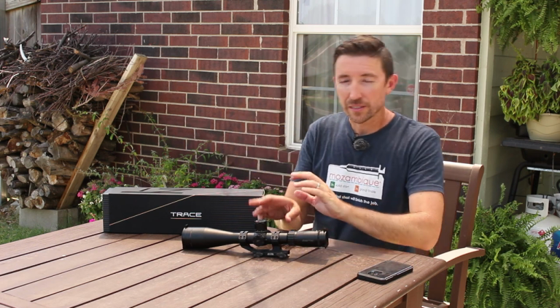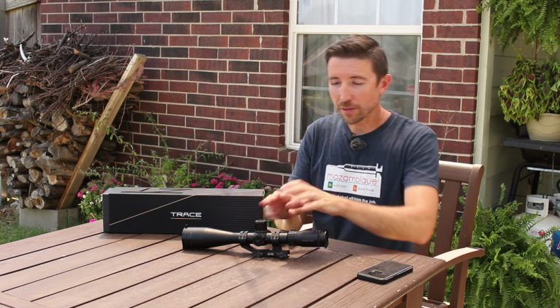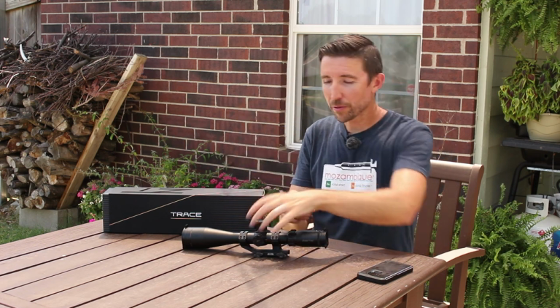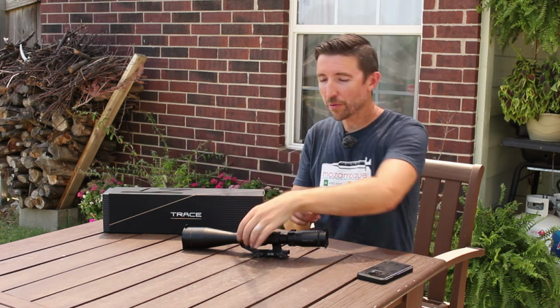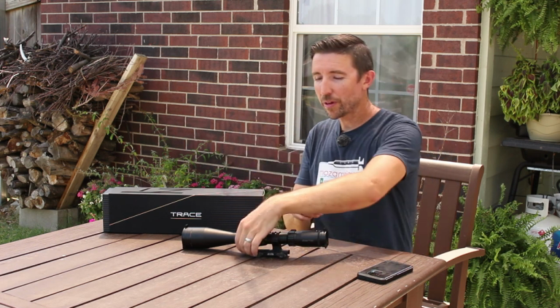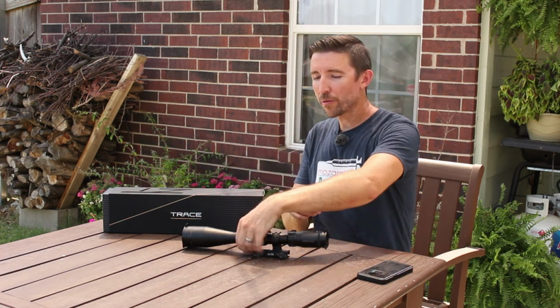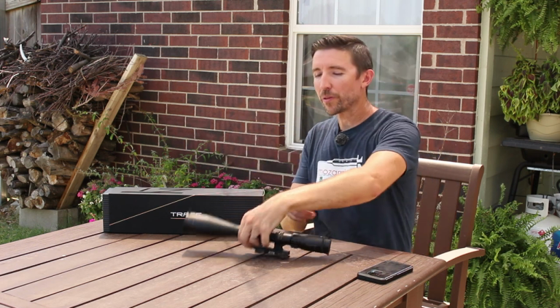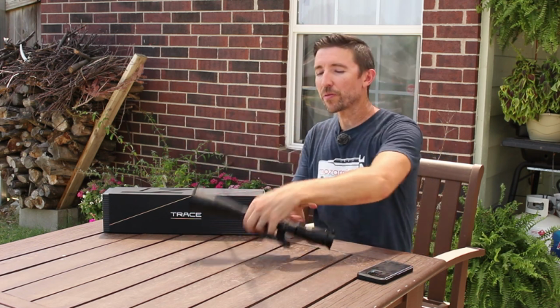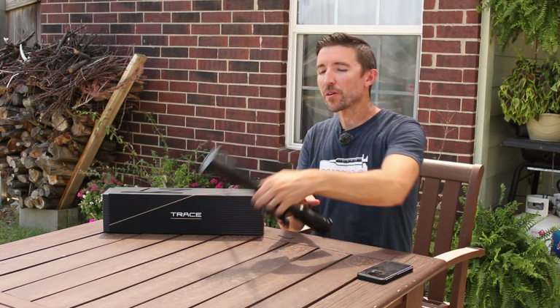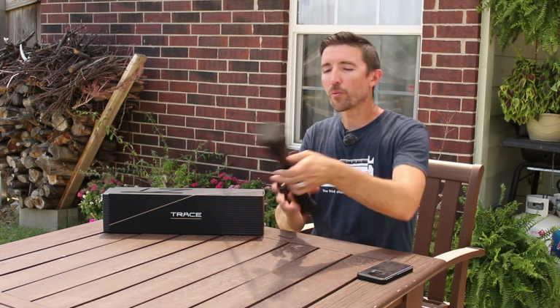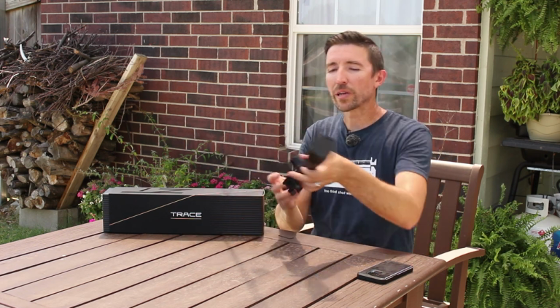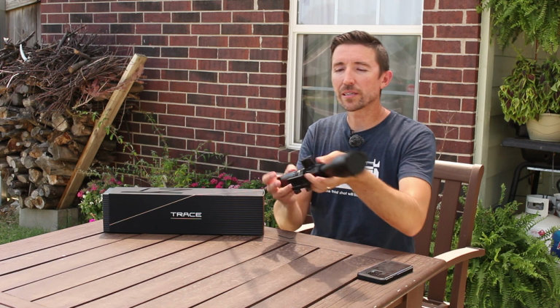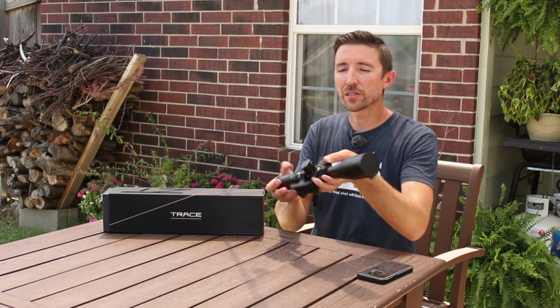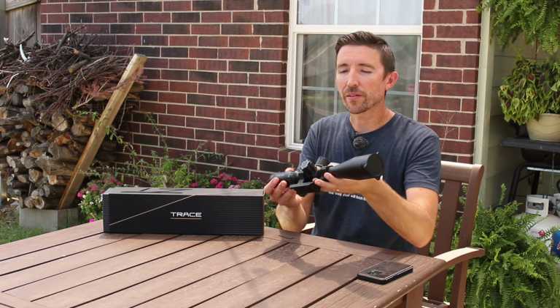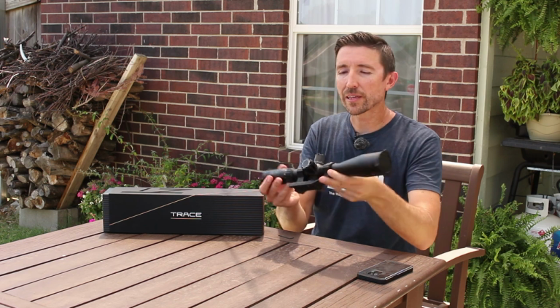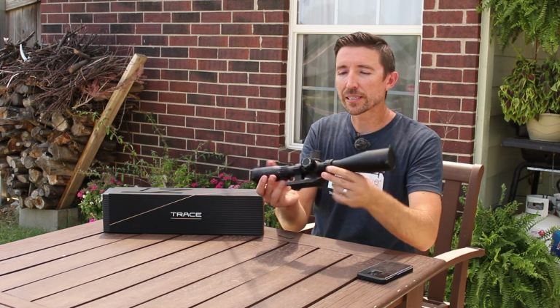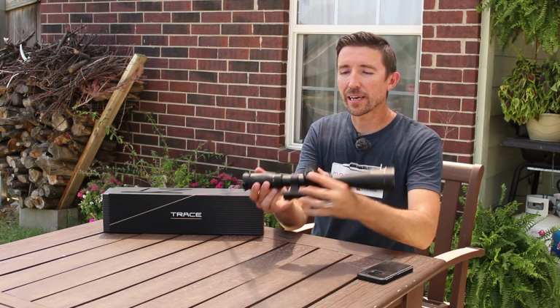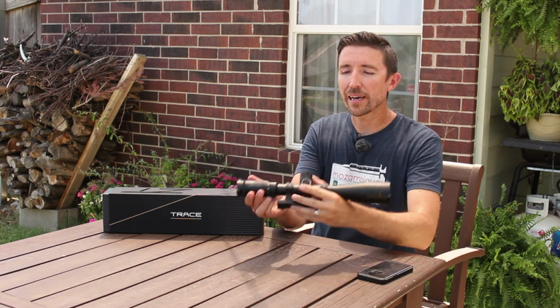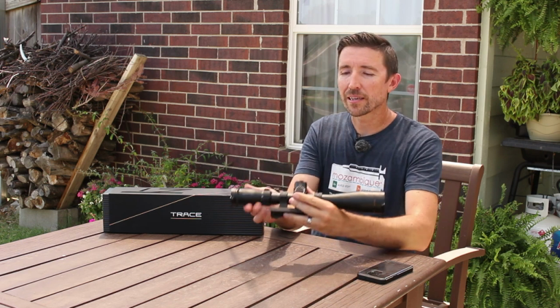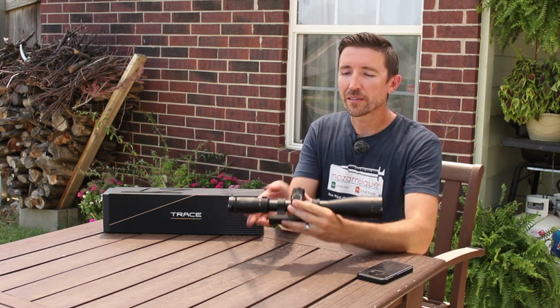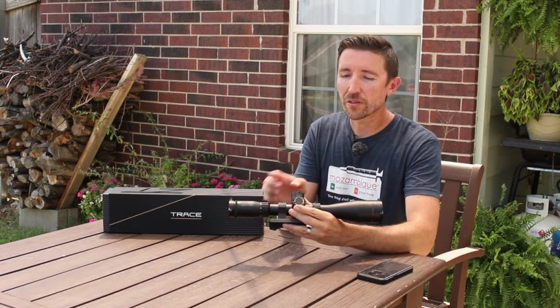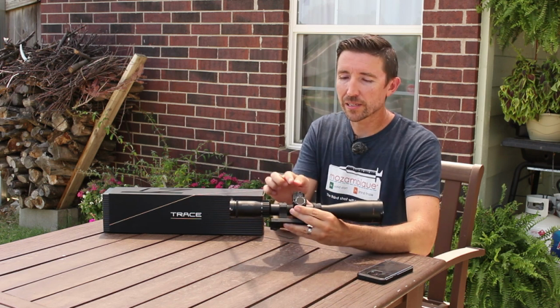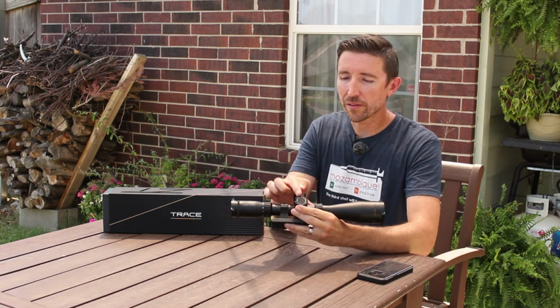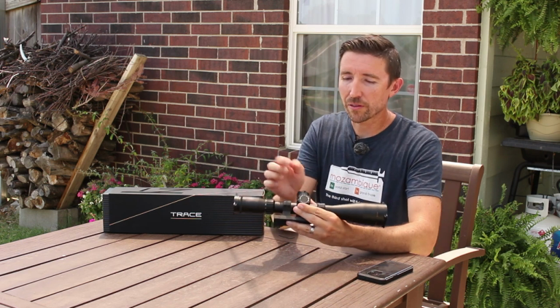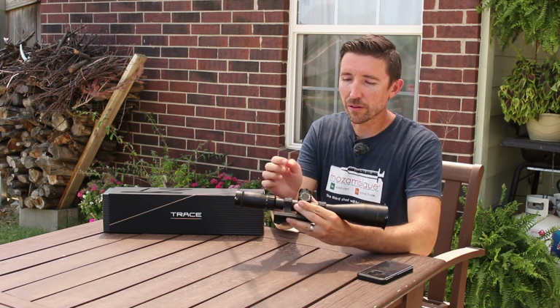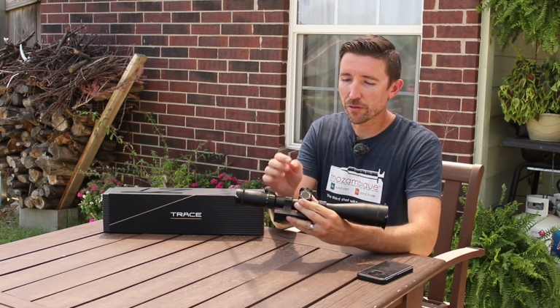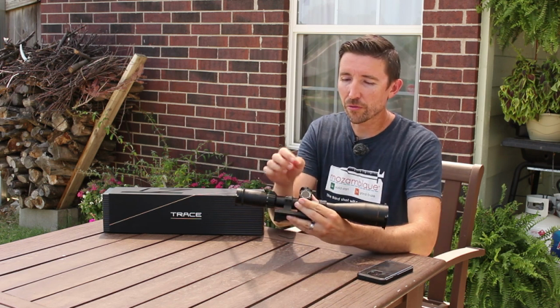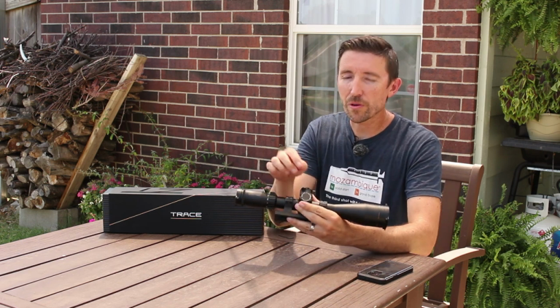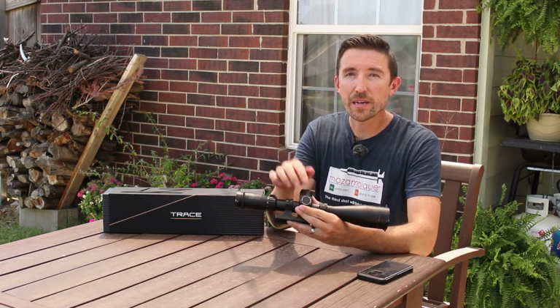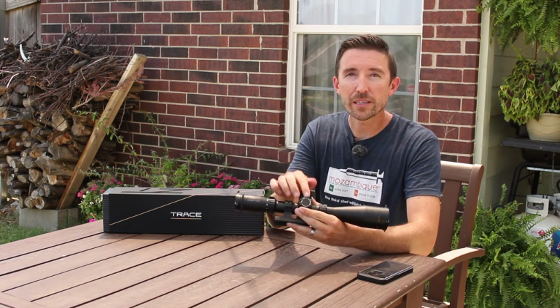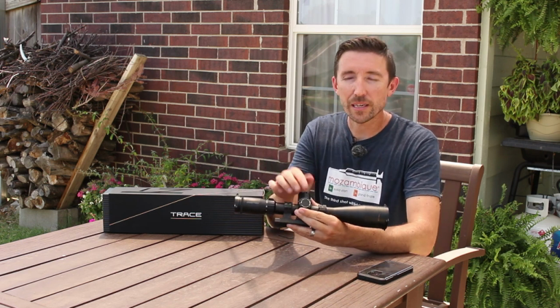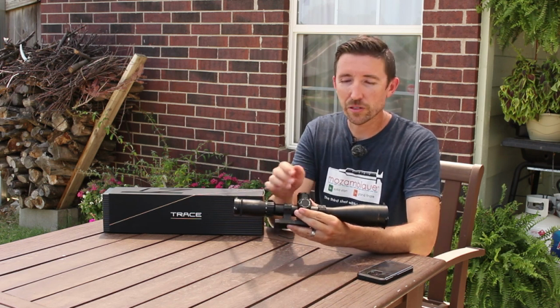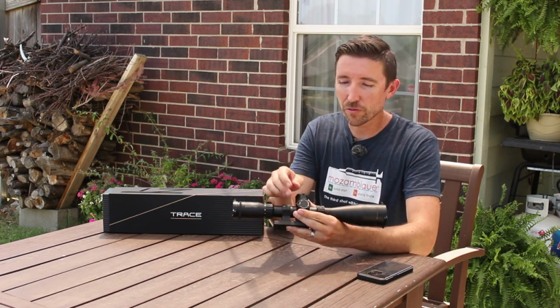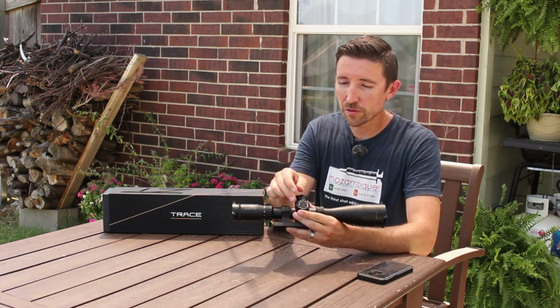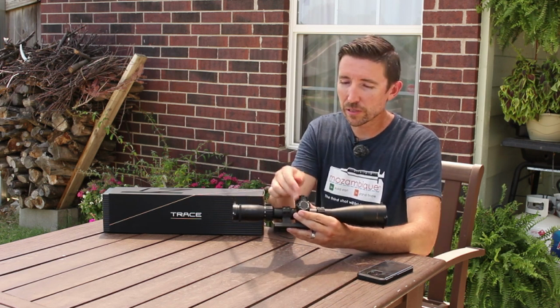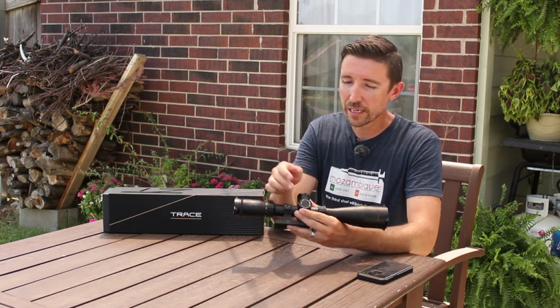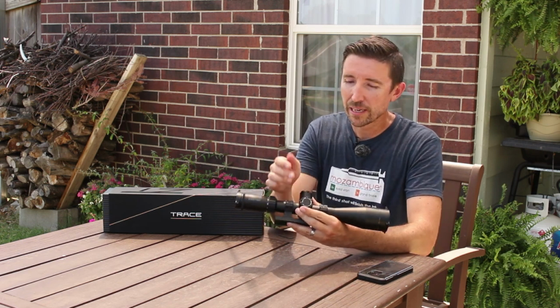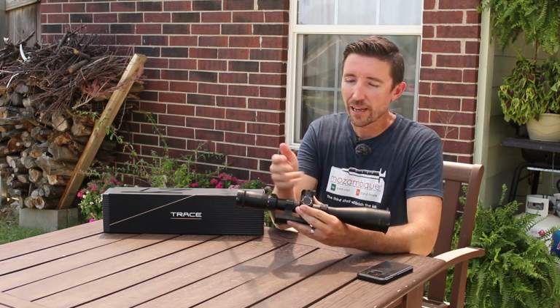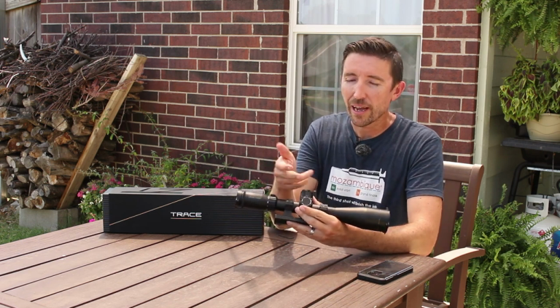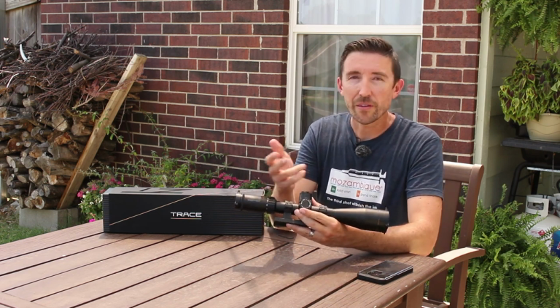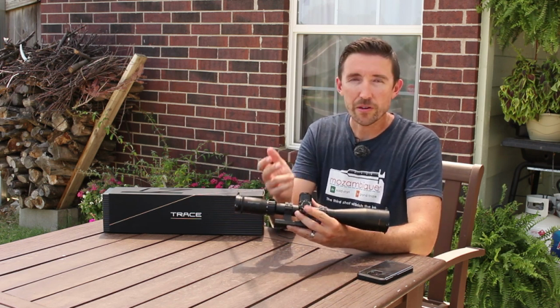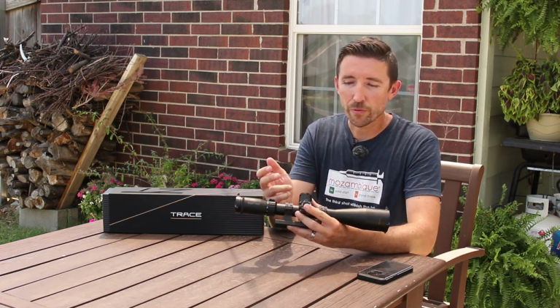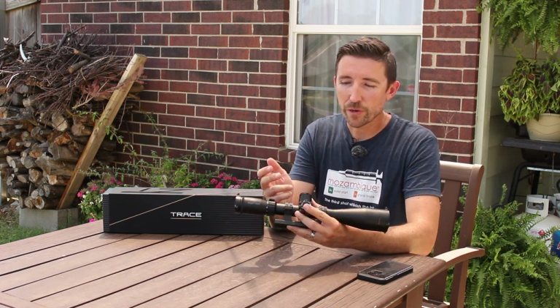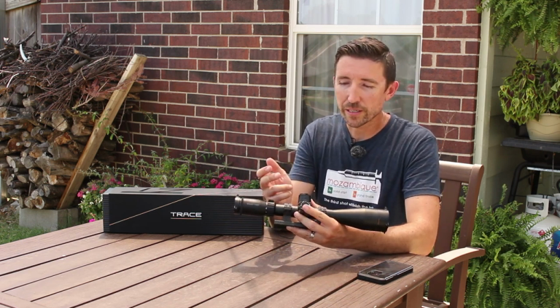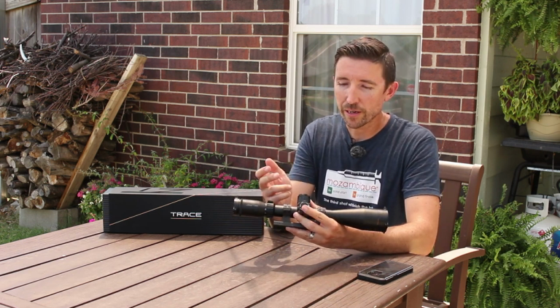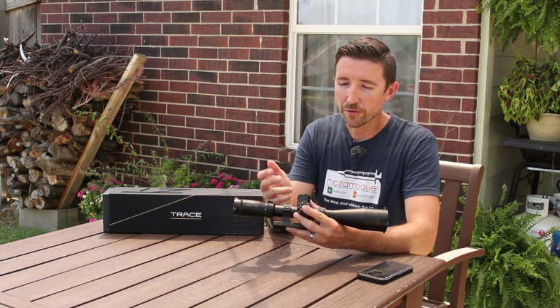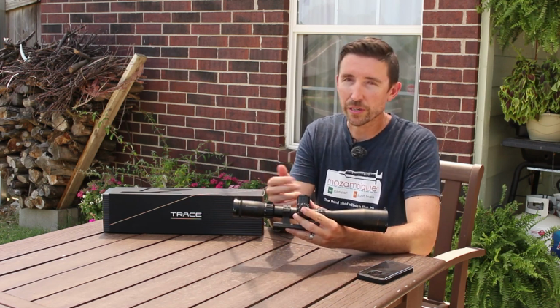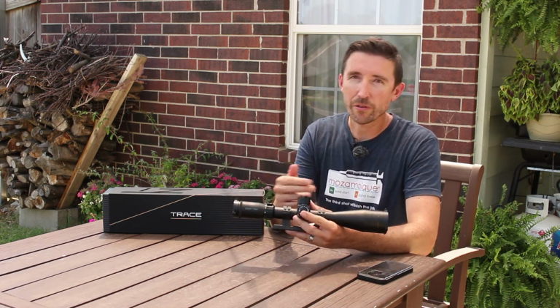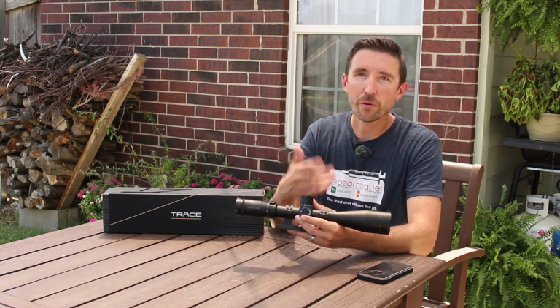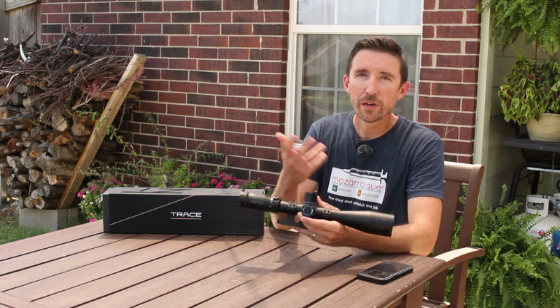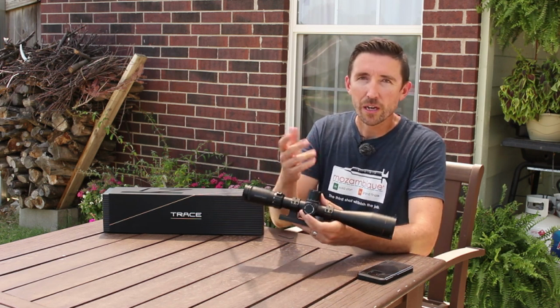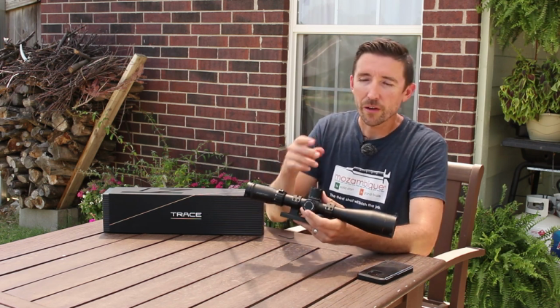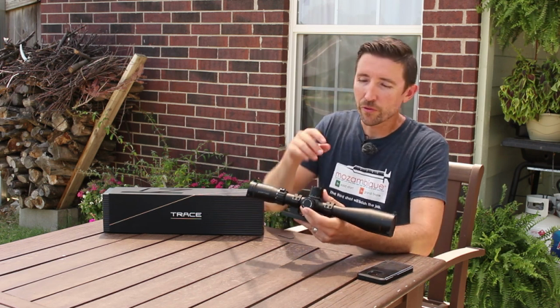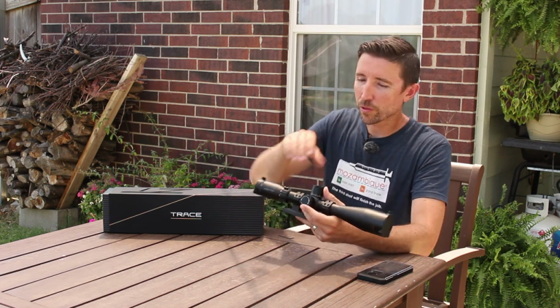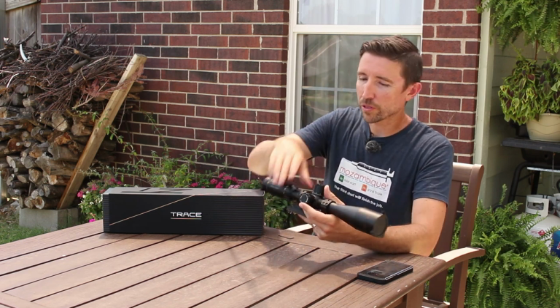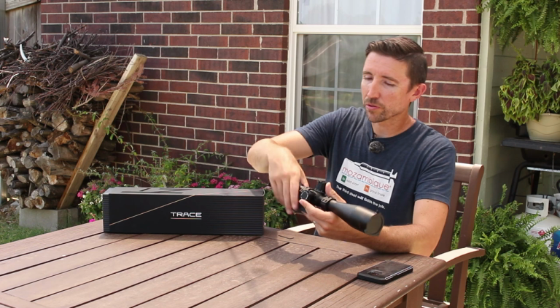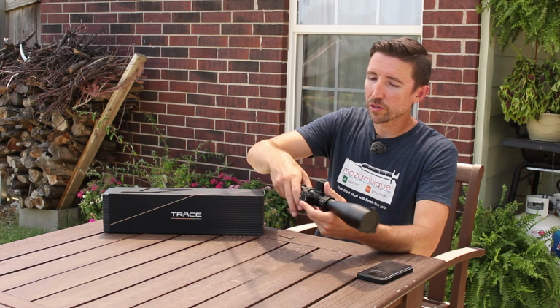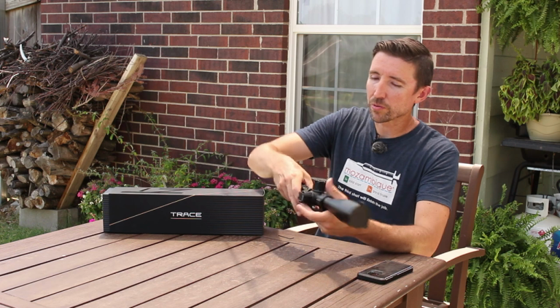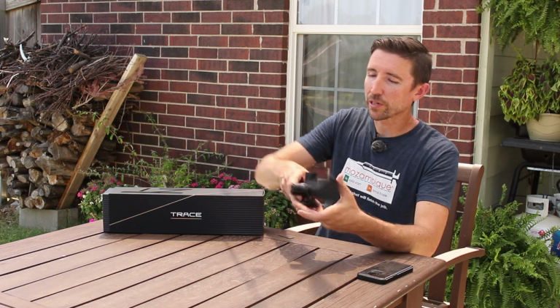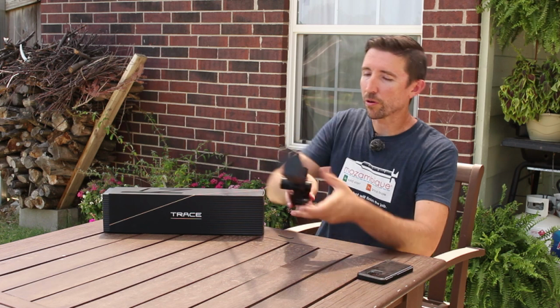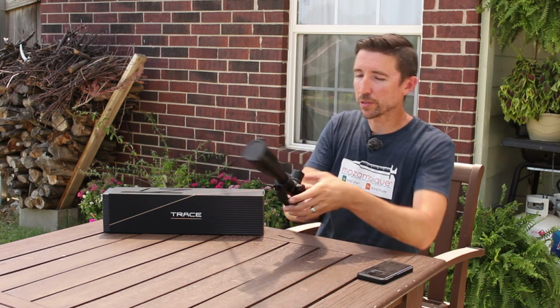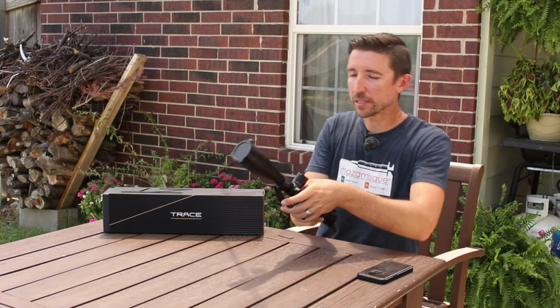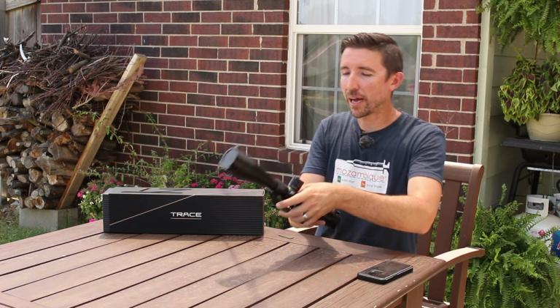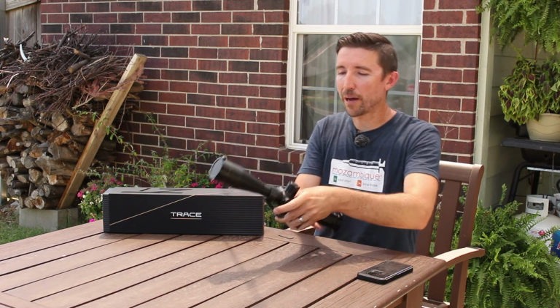Similar thing with the windage on the other side — you get the three set screws and then you can reset your zero. Of course, there's no zero stop on the windage side.